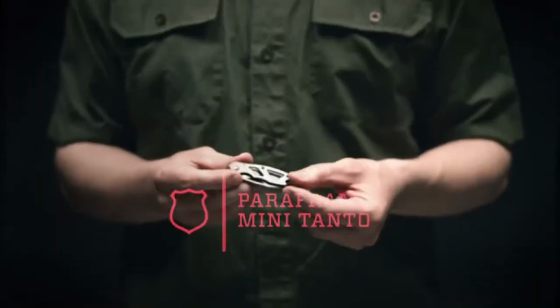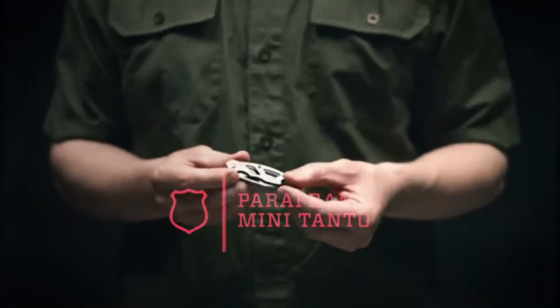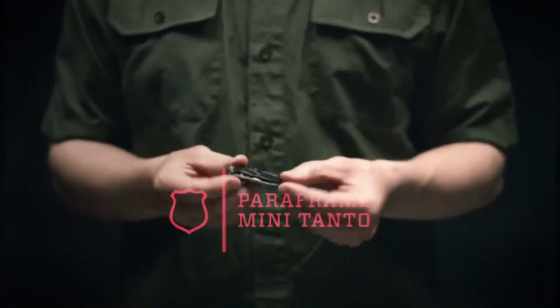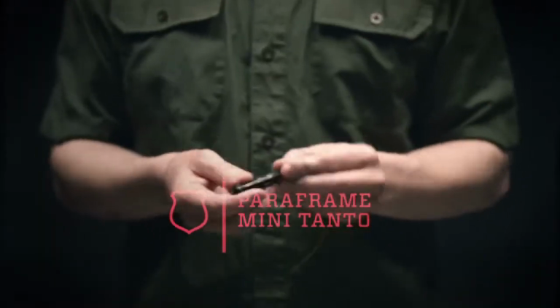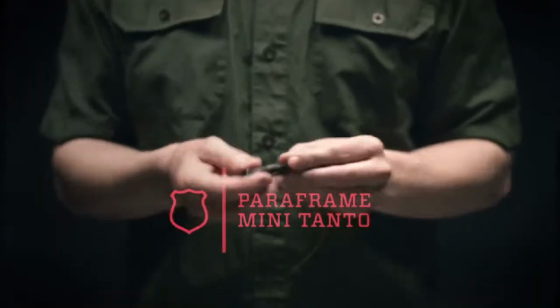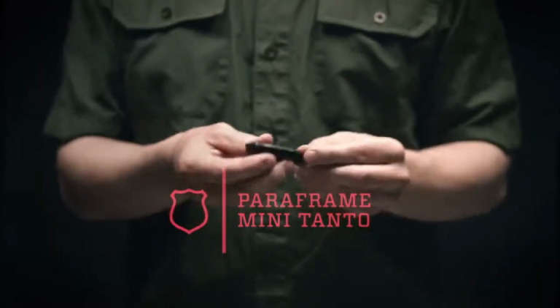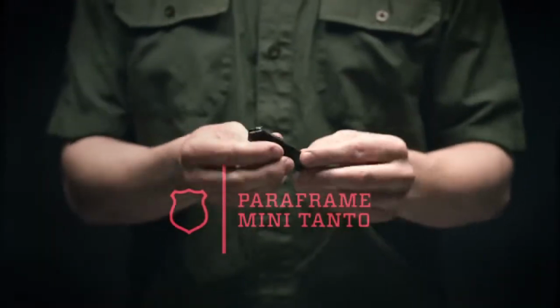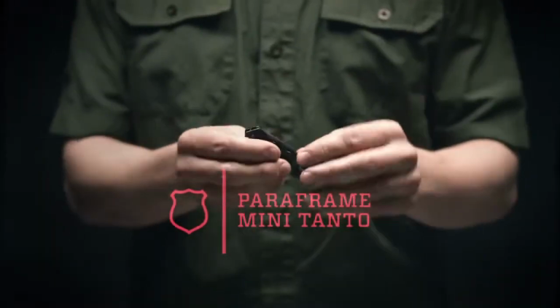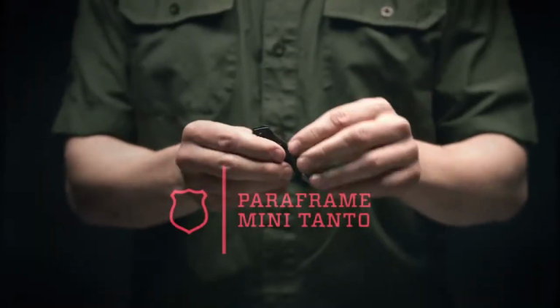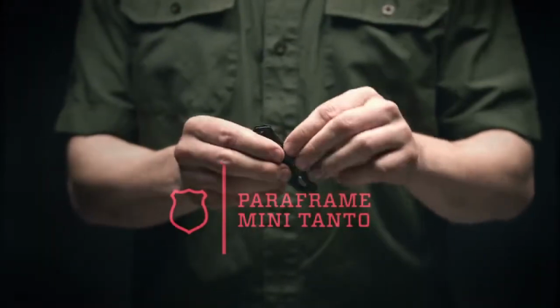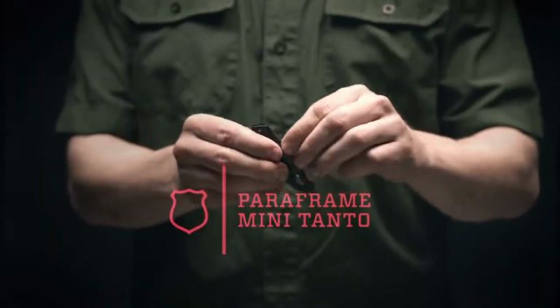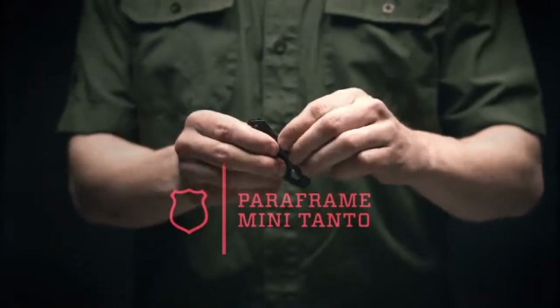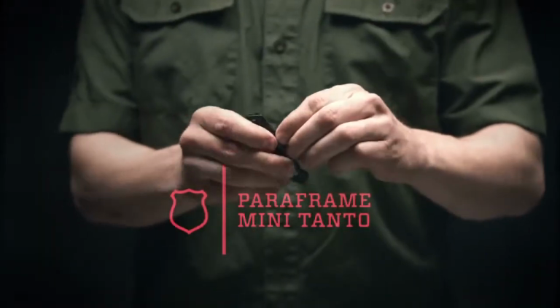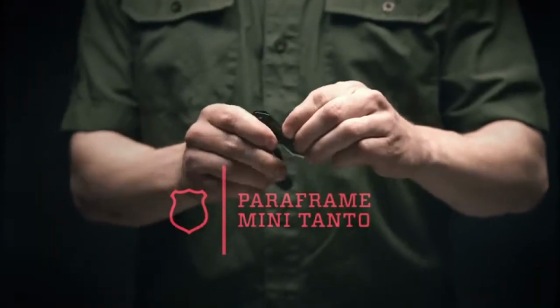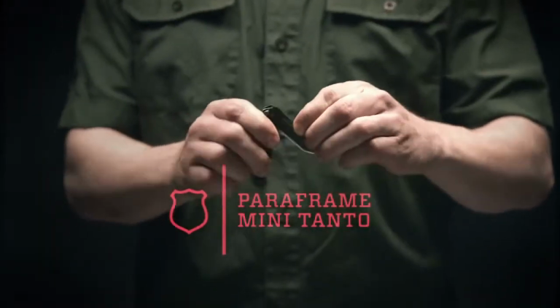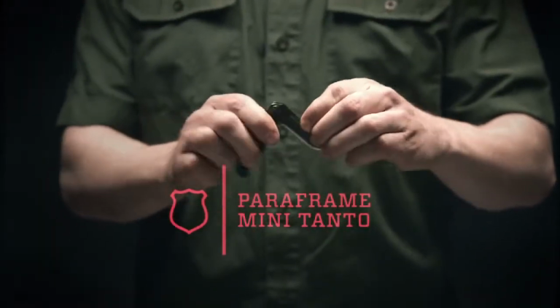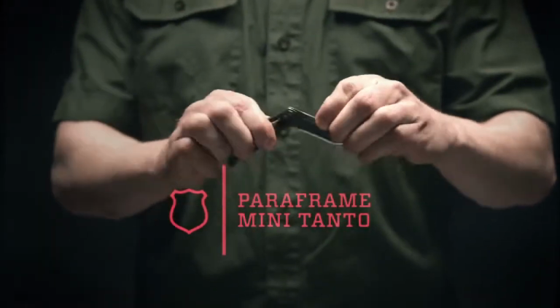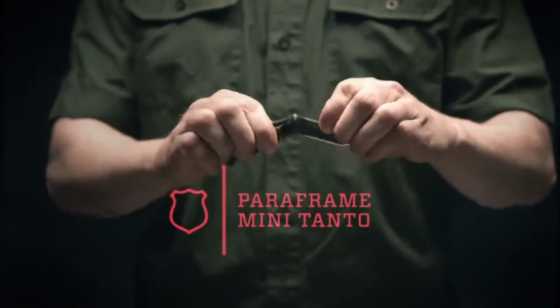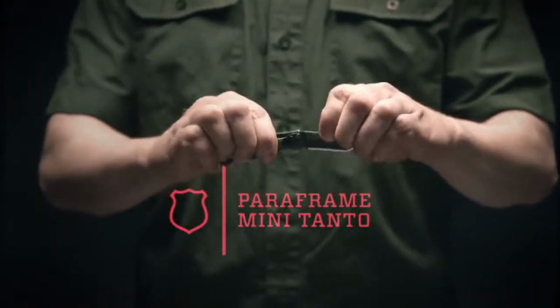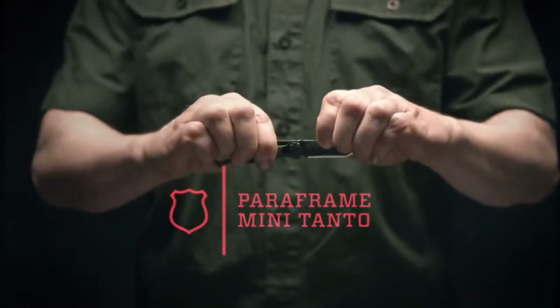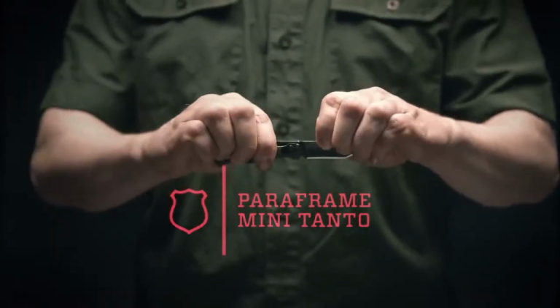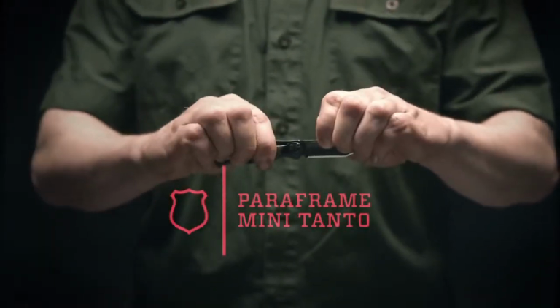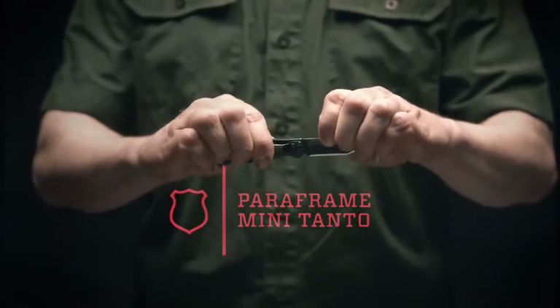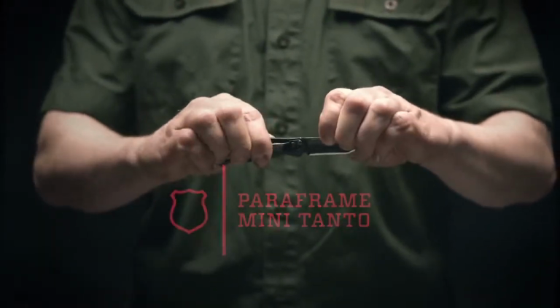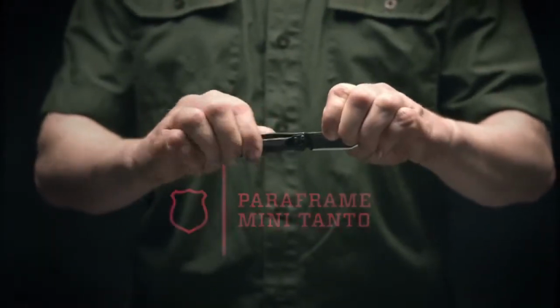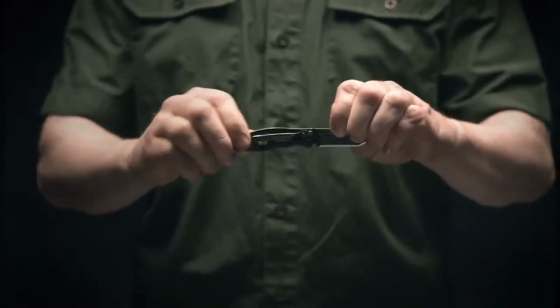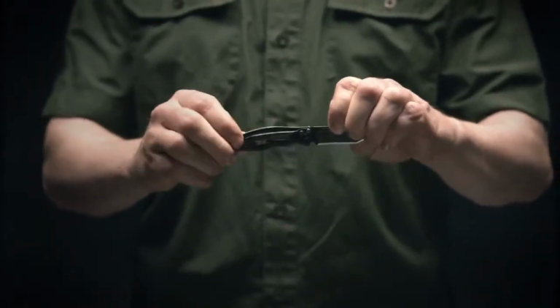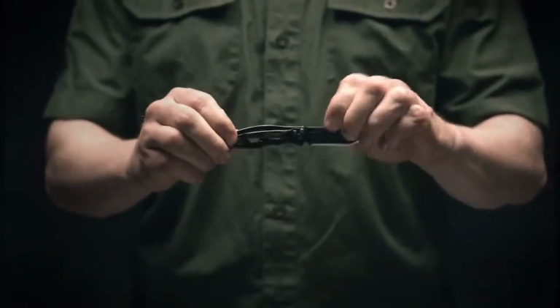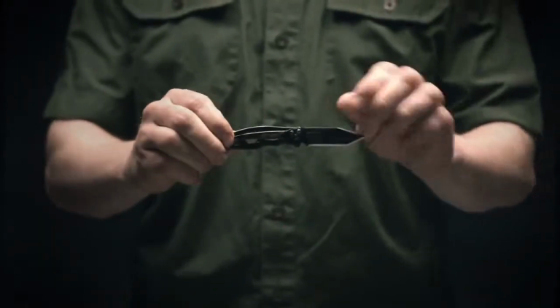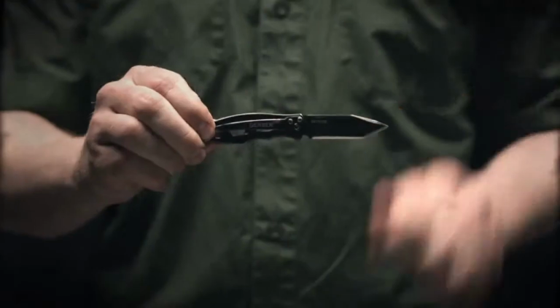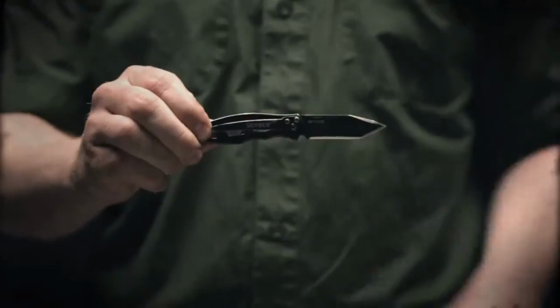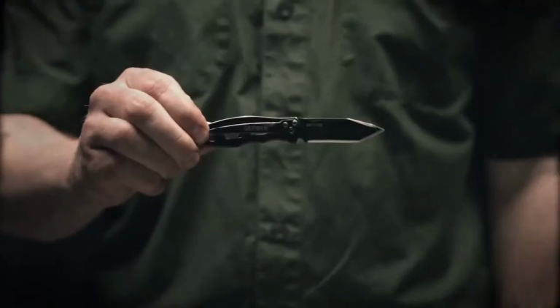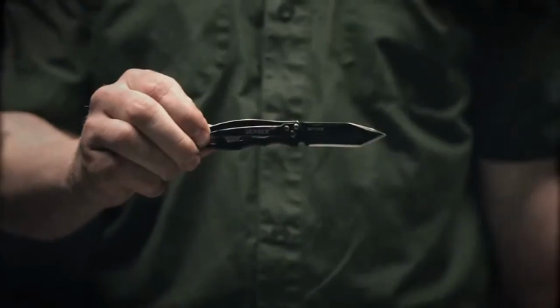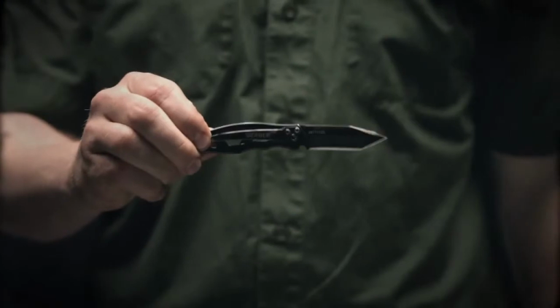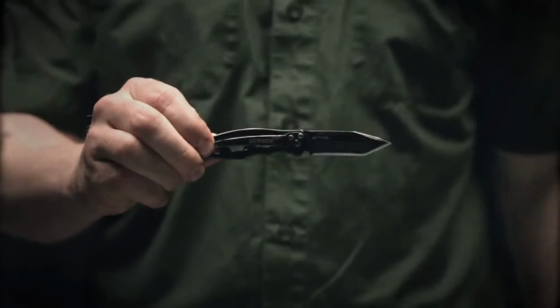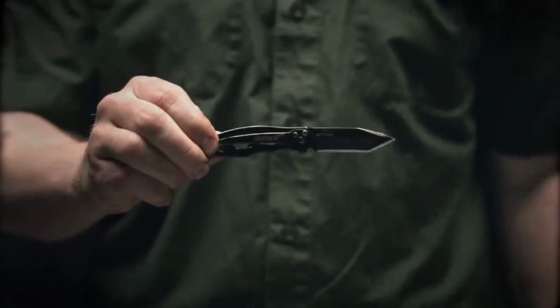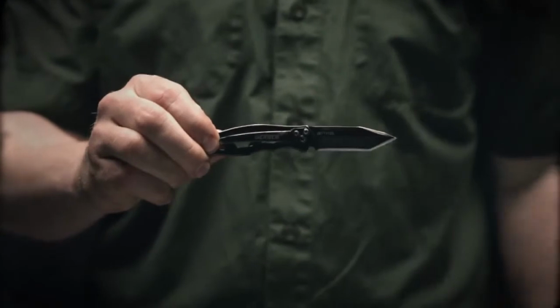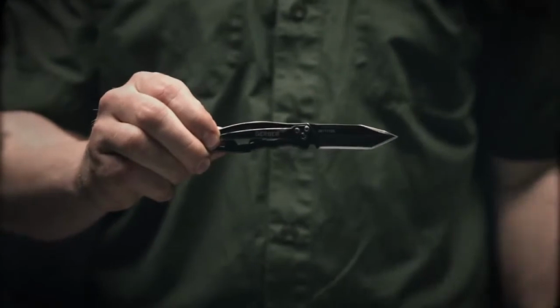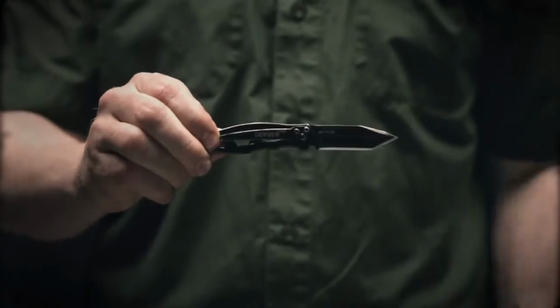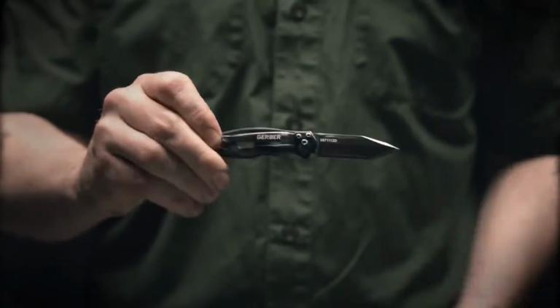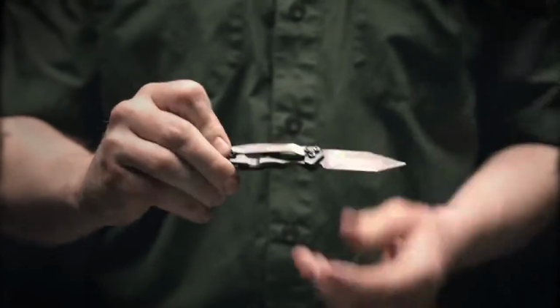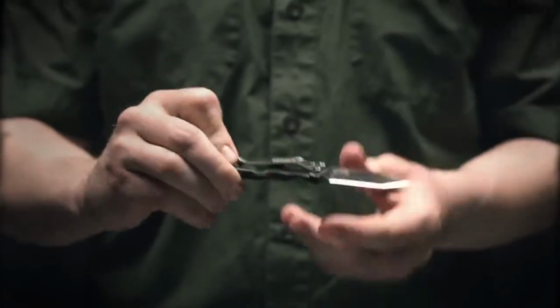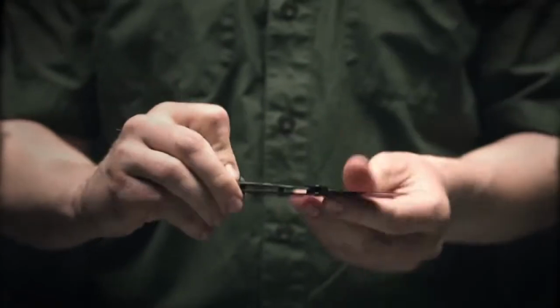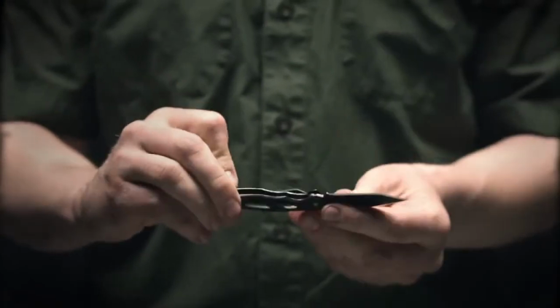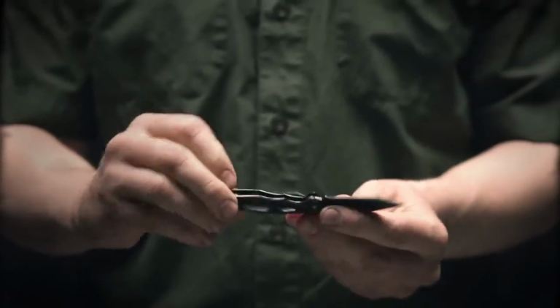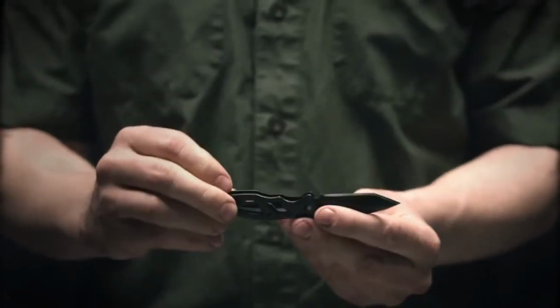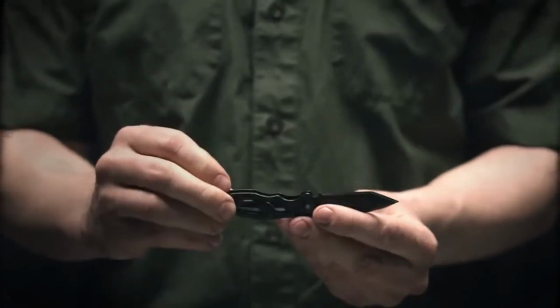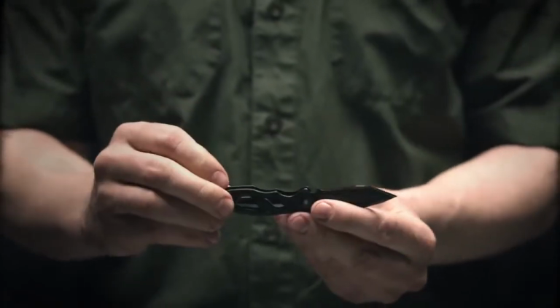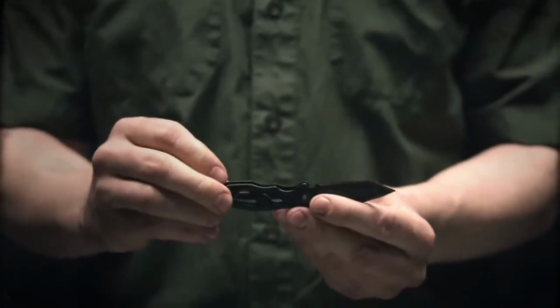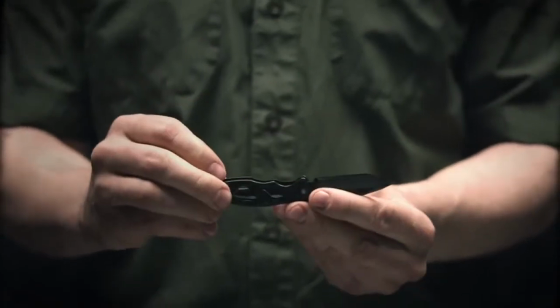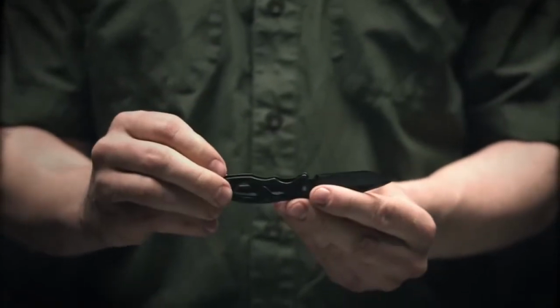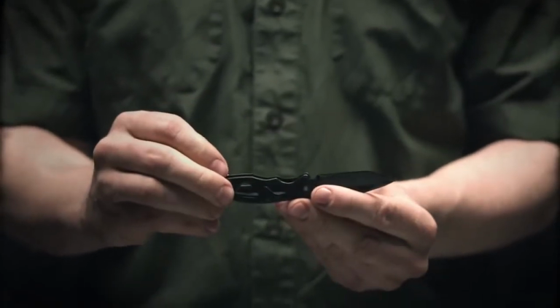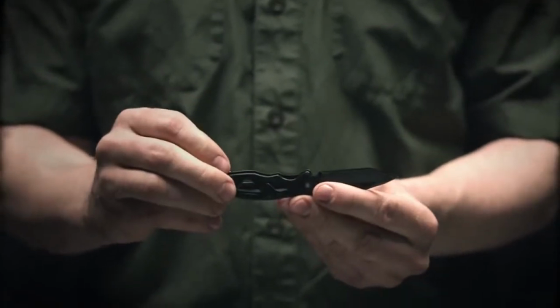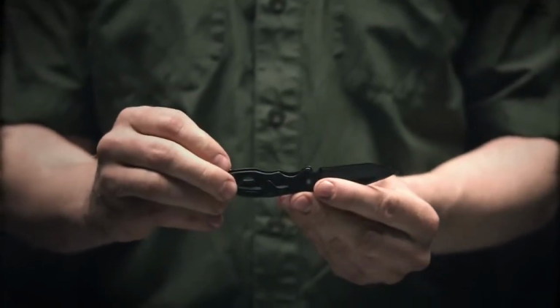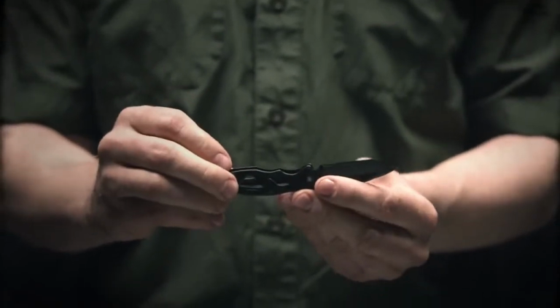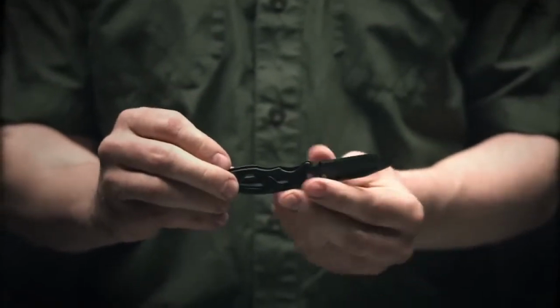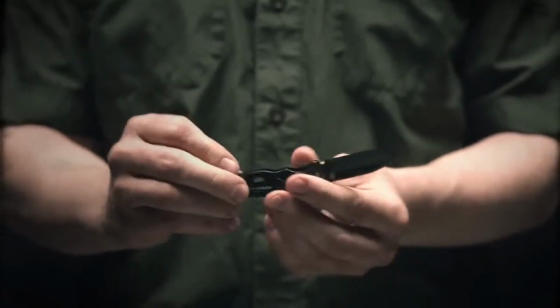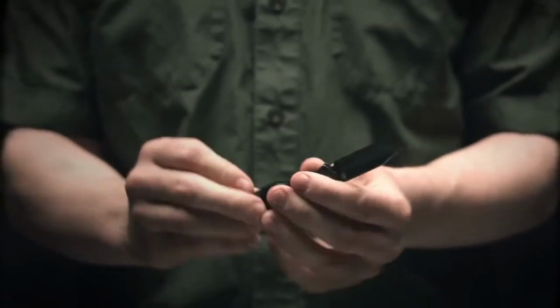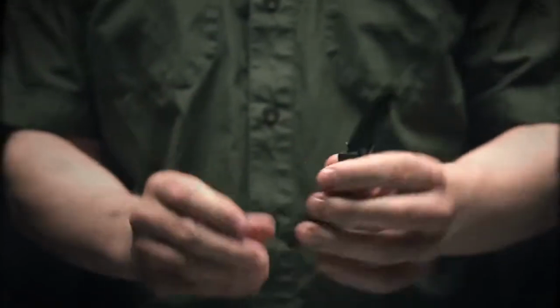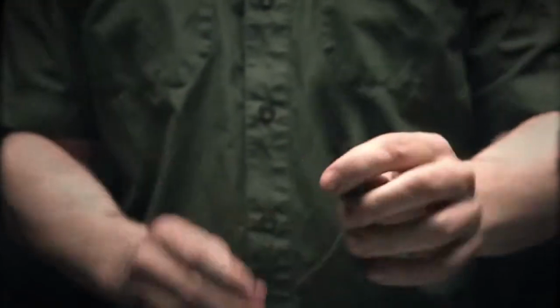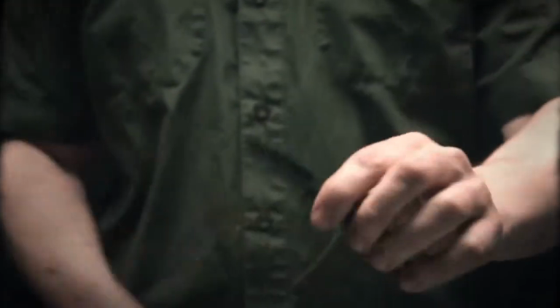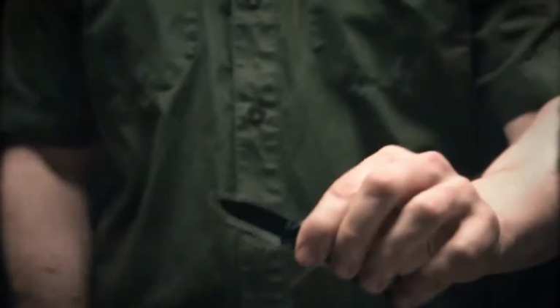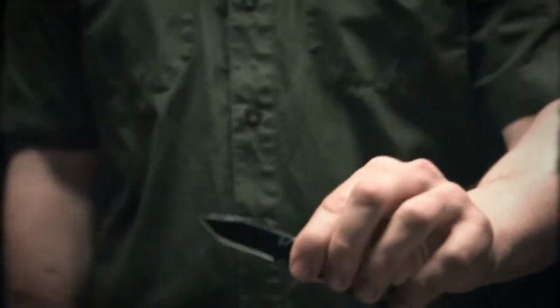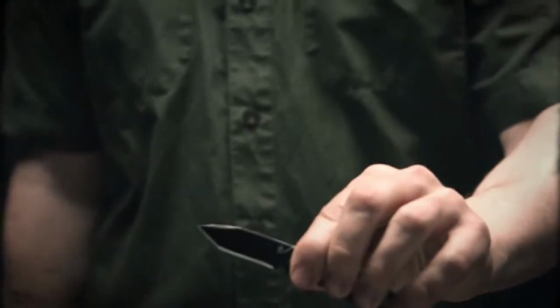This is the Gerber Mini Paraframe Tonto. It's a lightweight folder with a pocket clip on the back, weighing just 1.5 ounces.